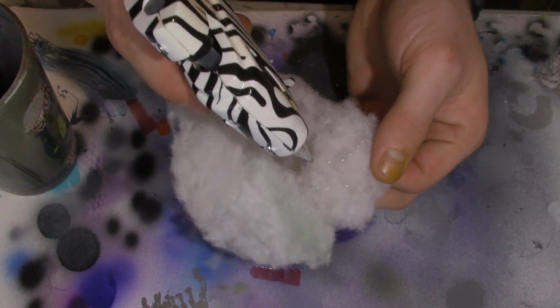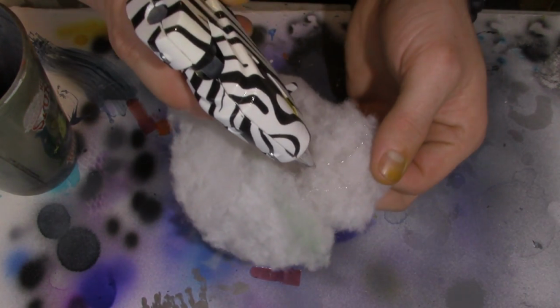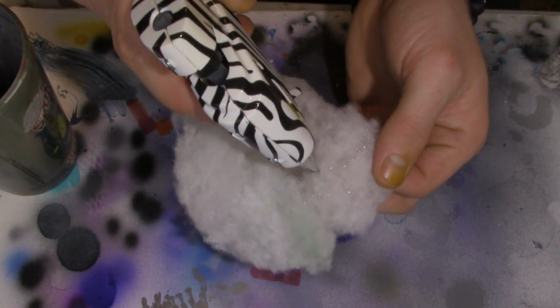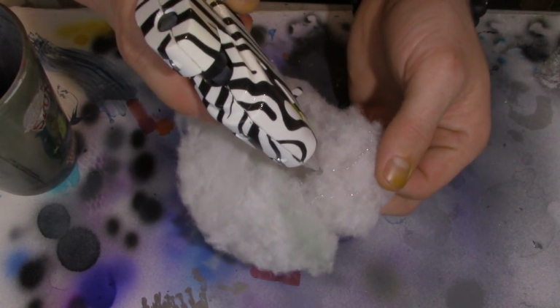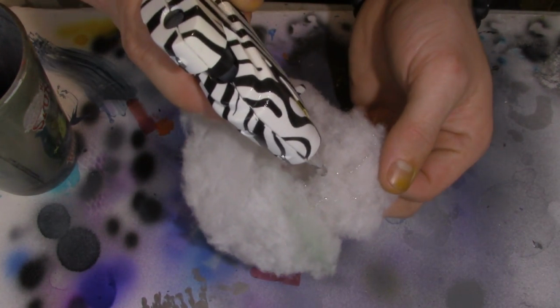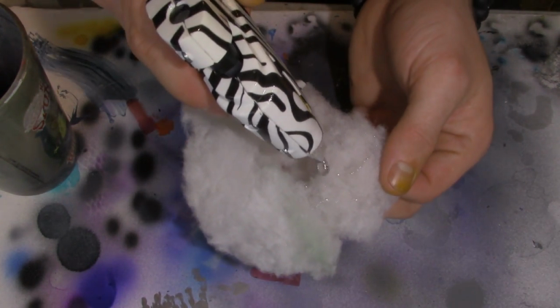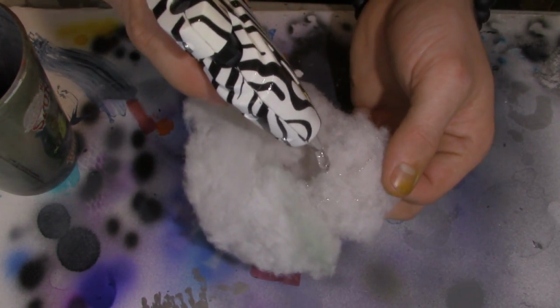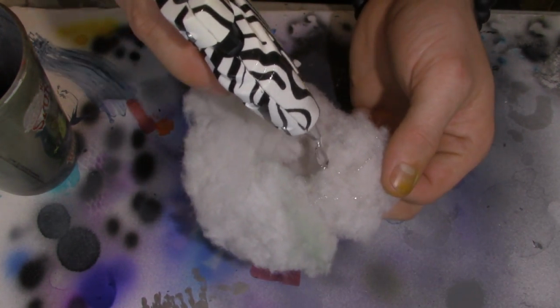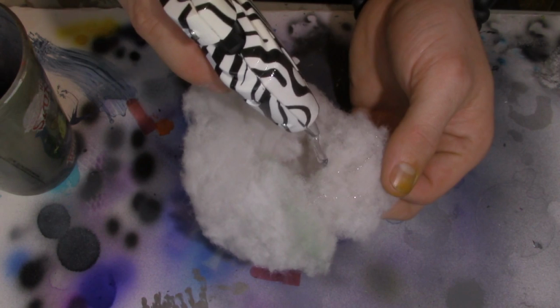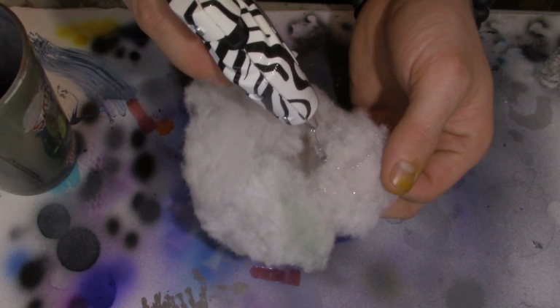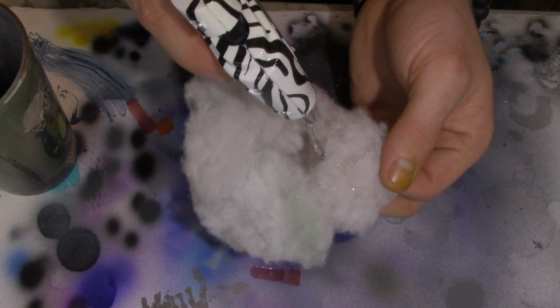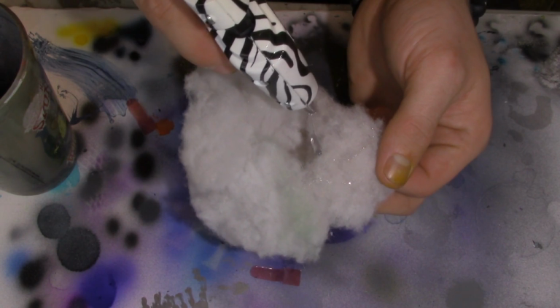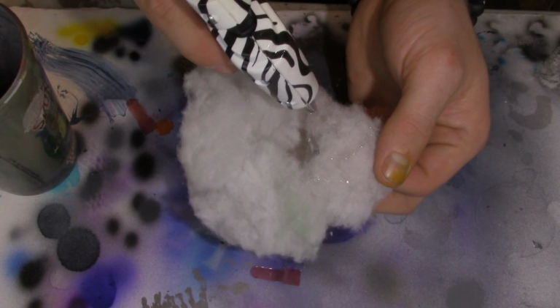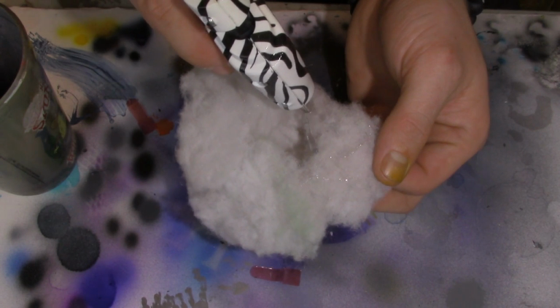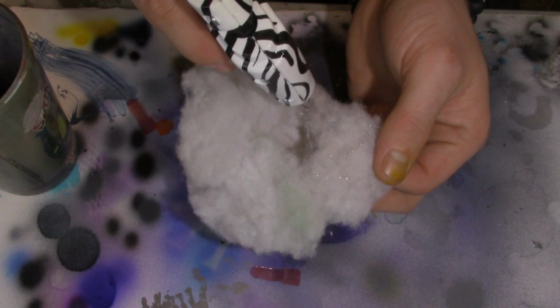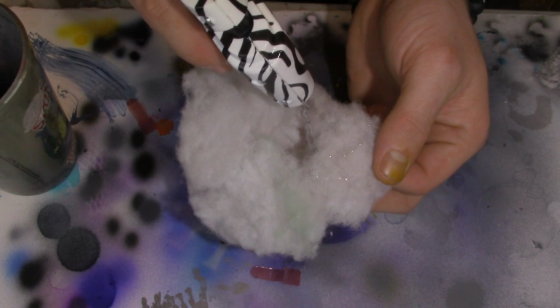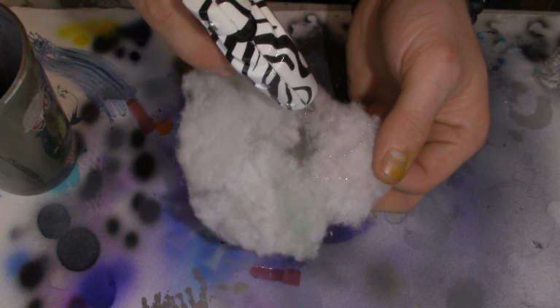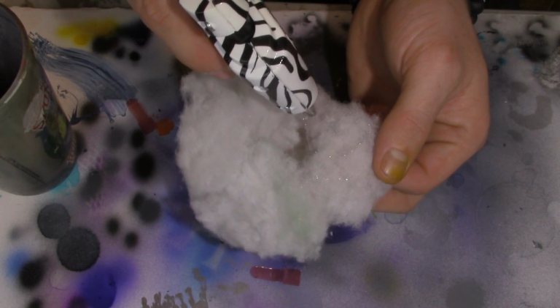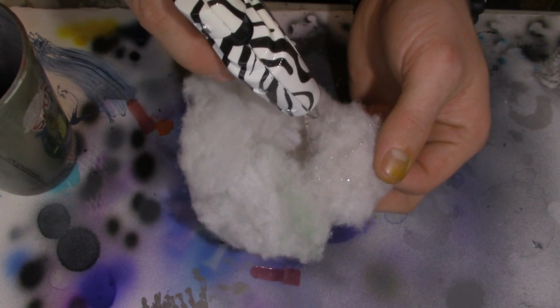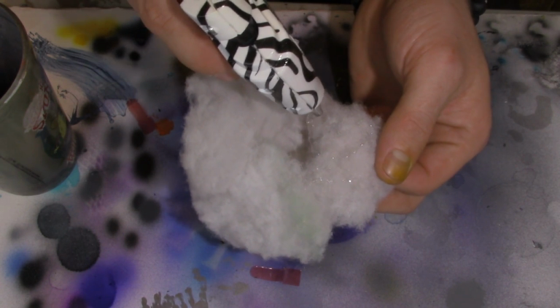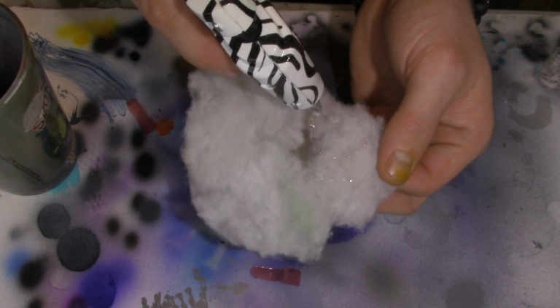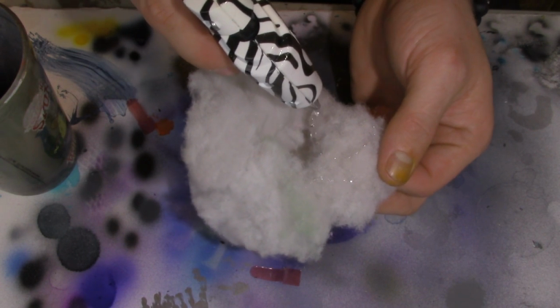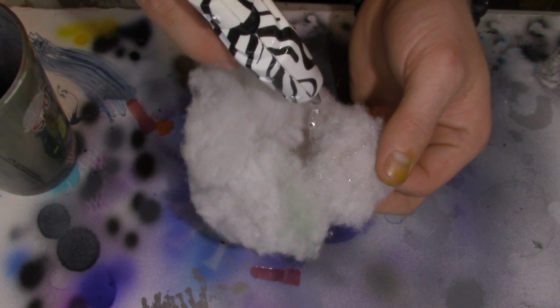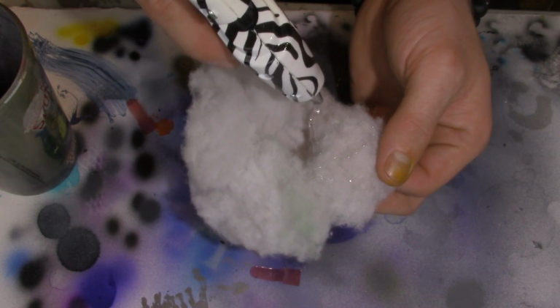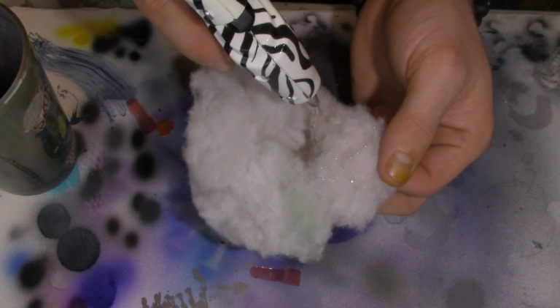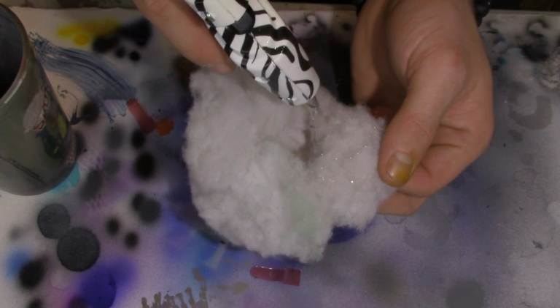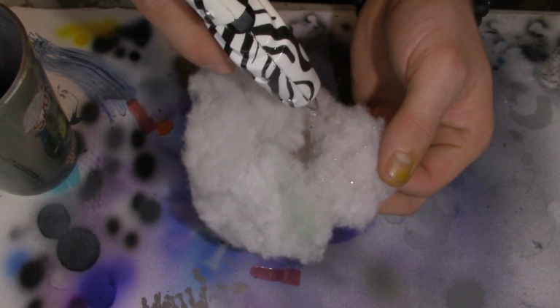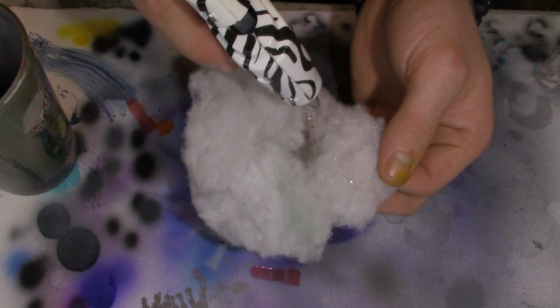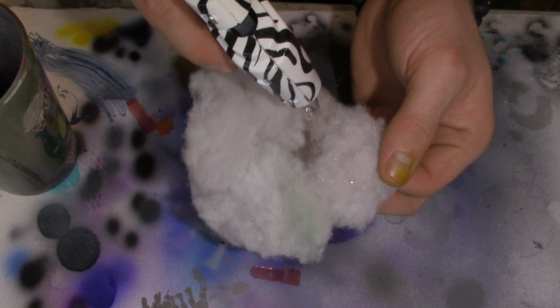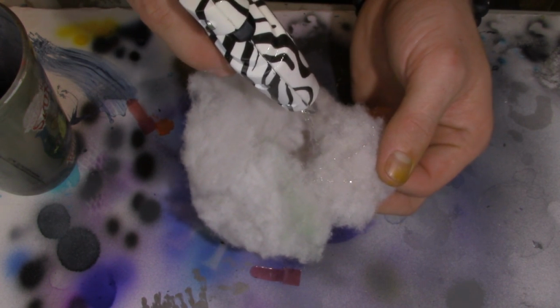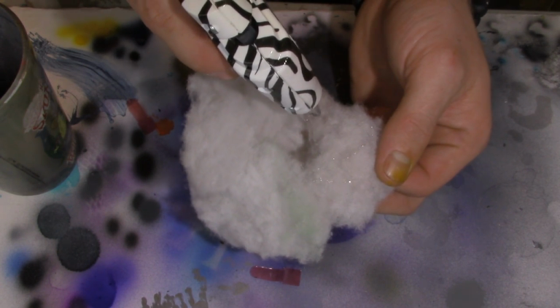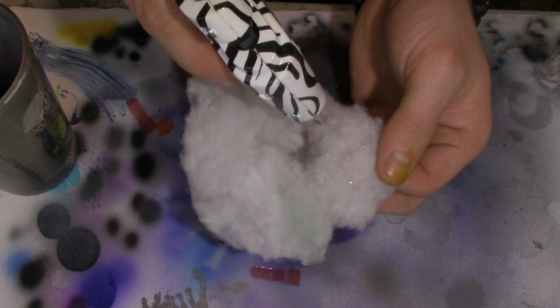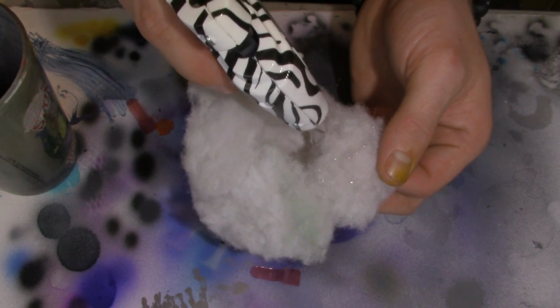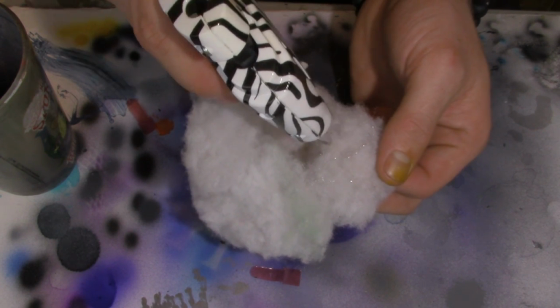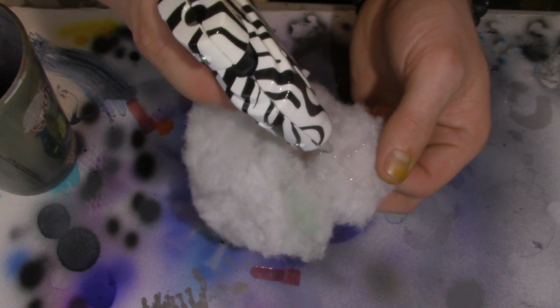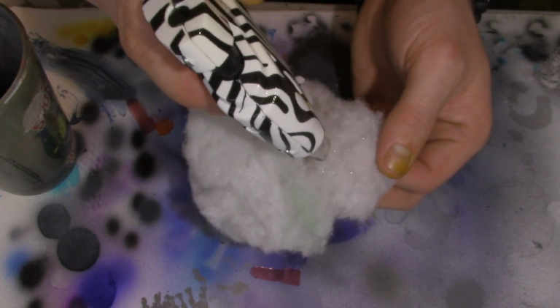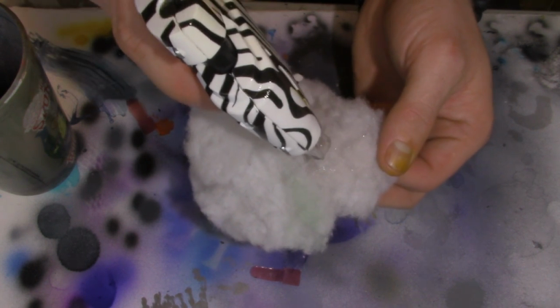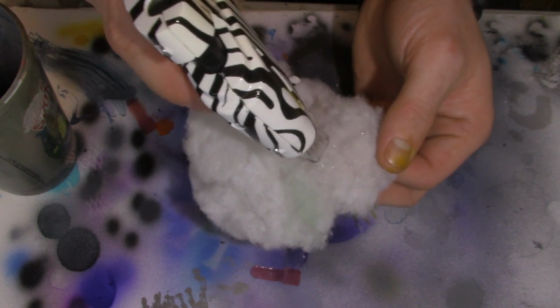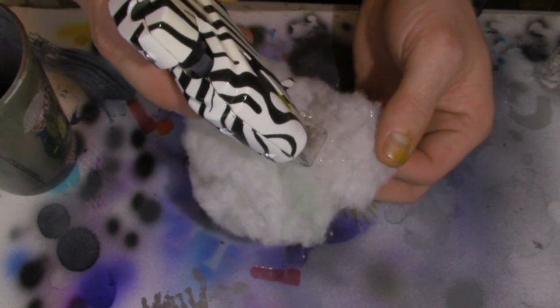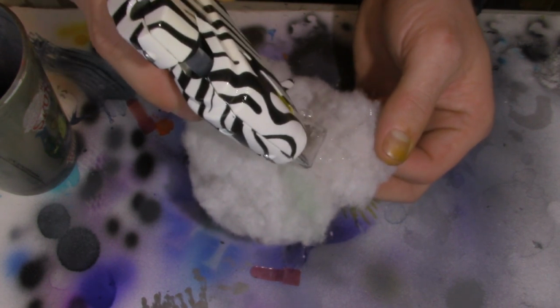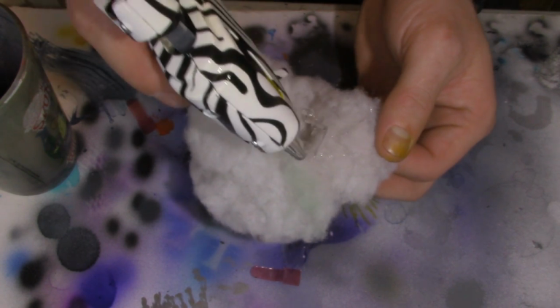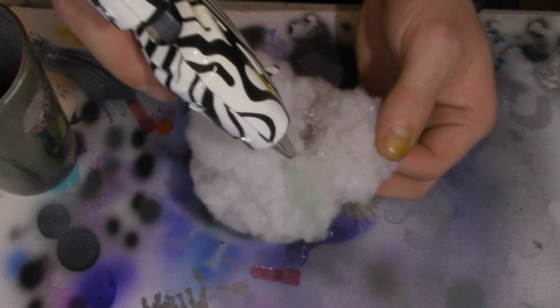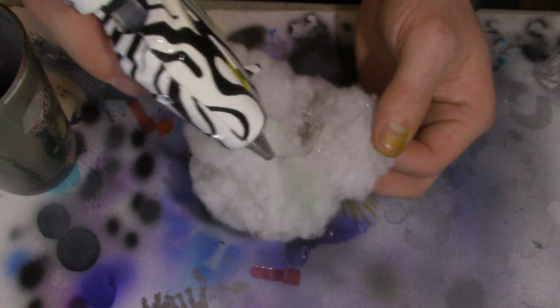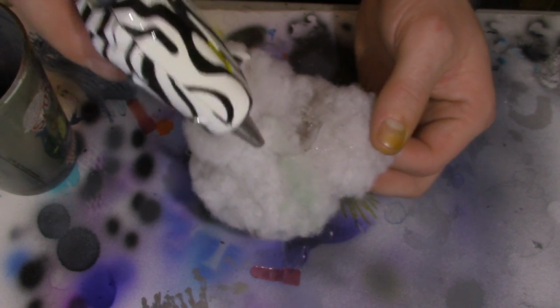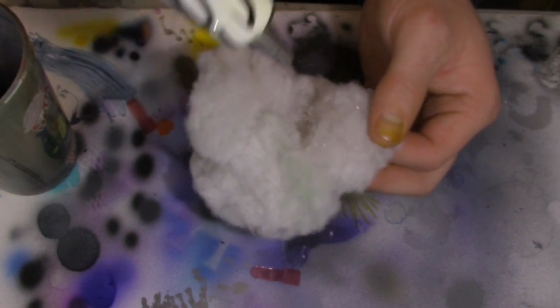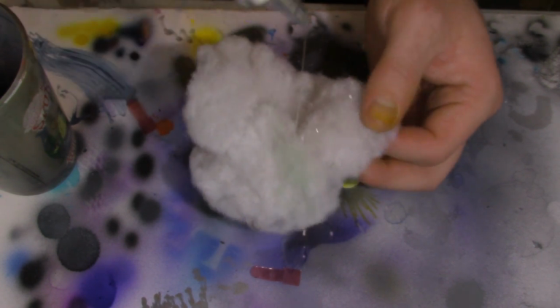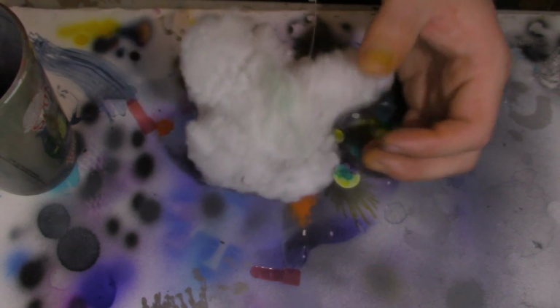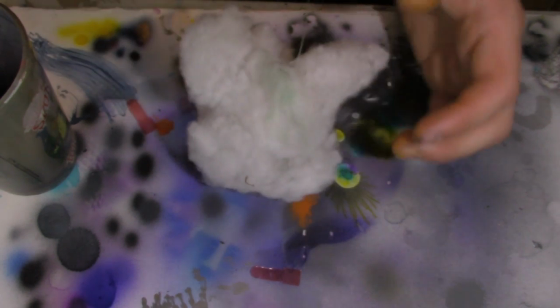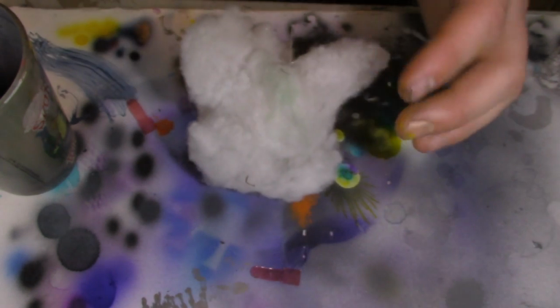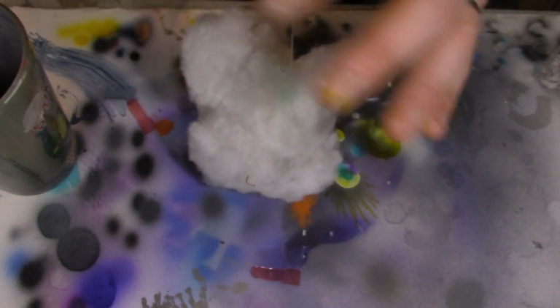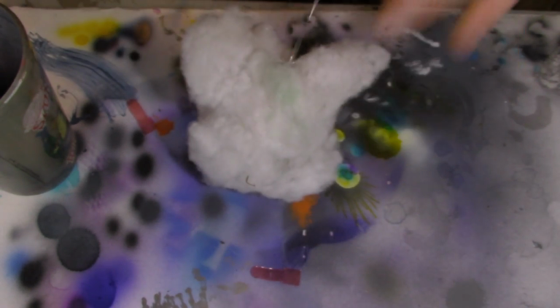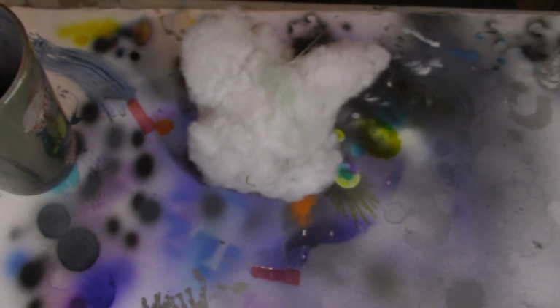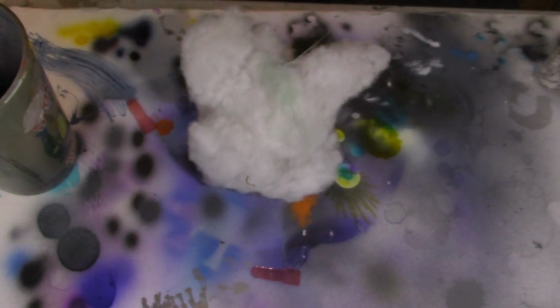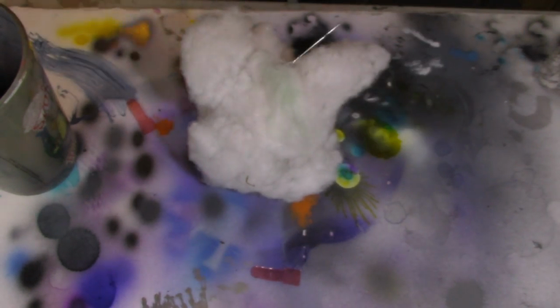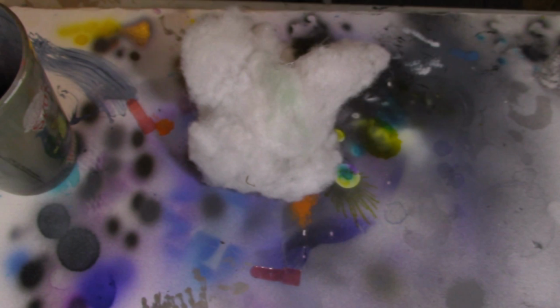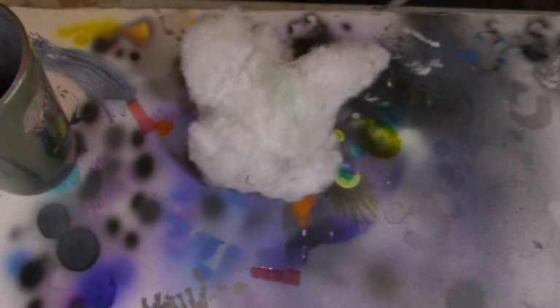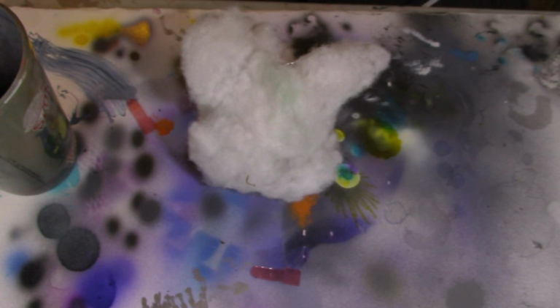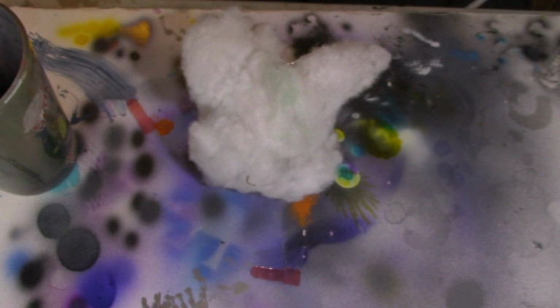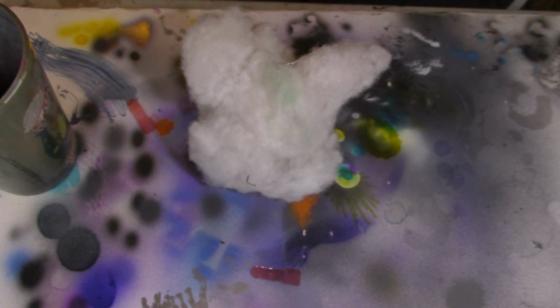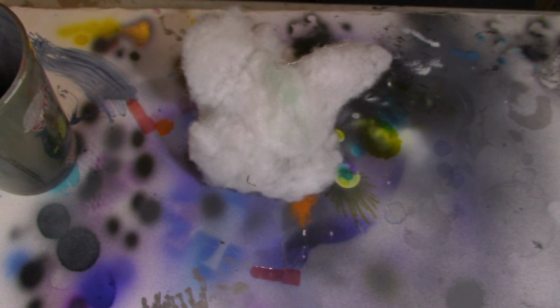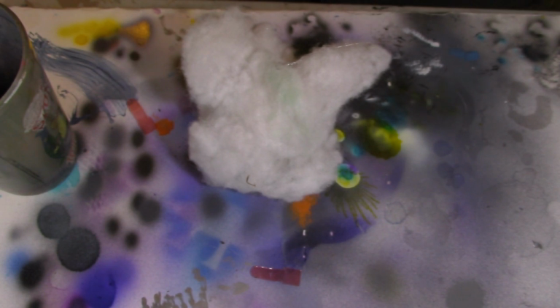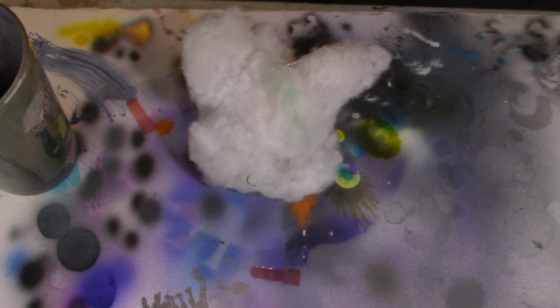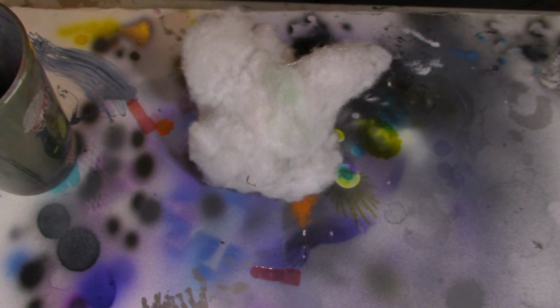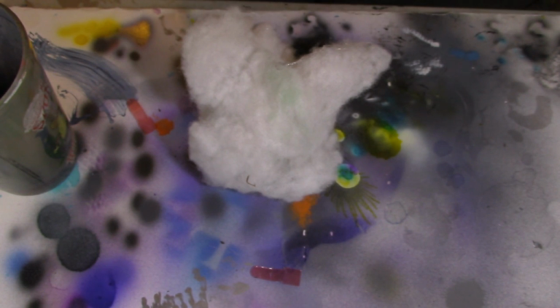Next we're going to close the gap that you've made with superglue, like I'm showing here. You're just going to take and fold it off, glue one side, fold it over and seal it shut.